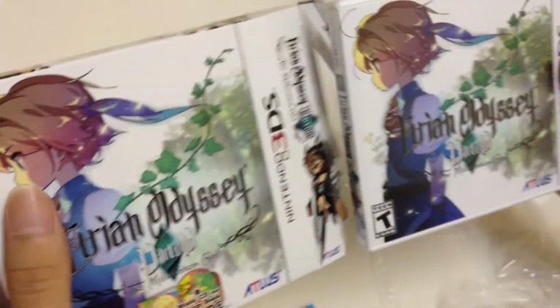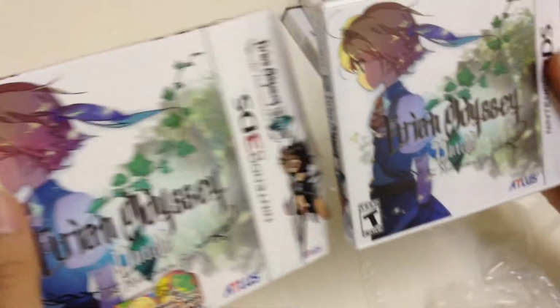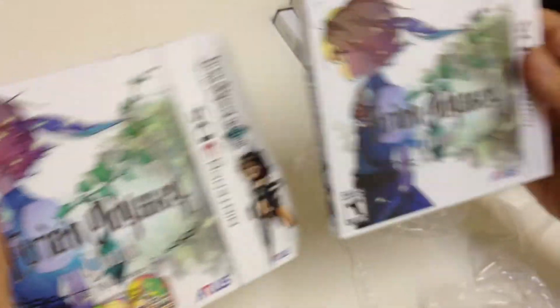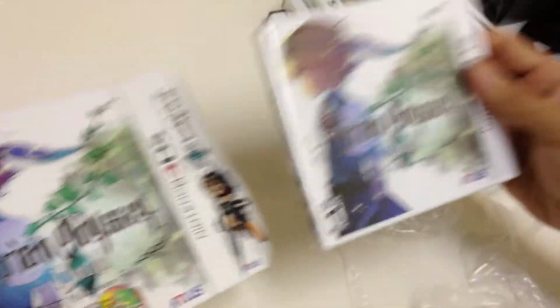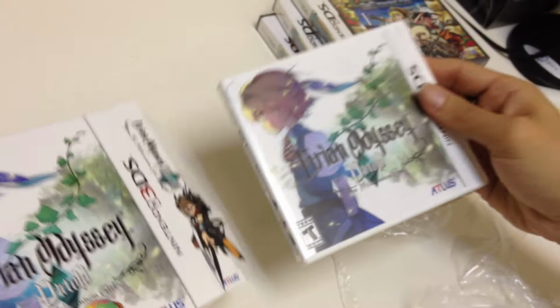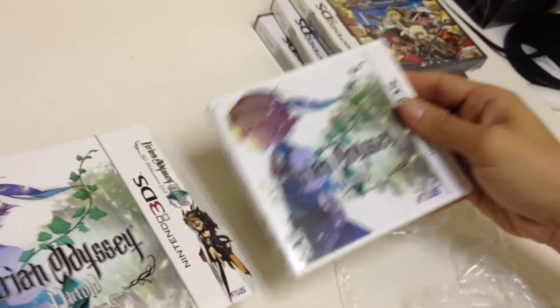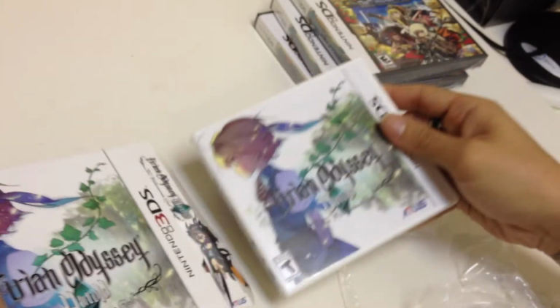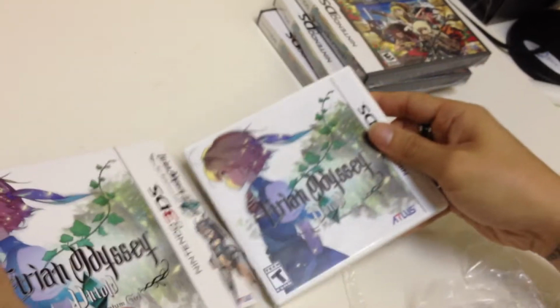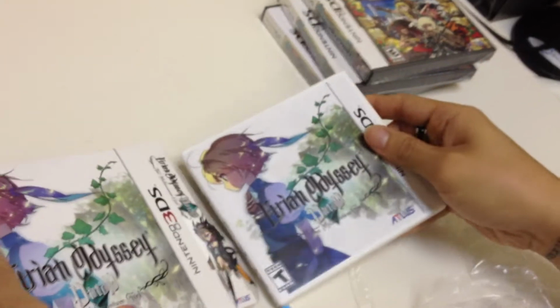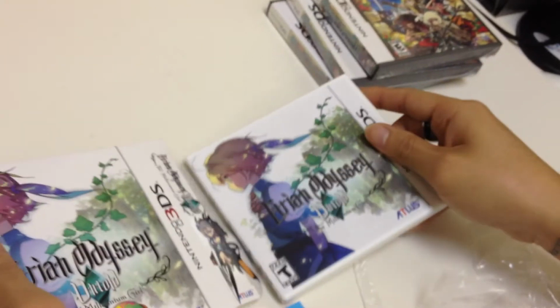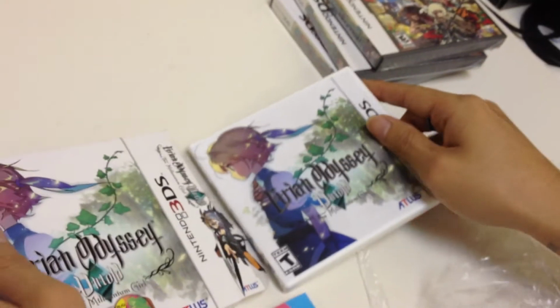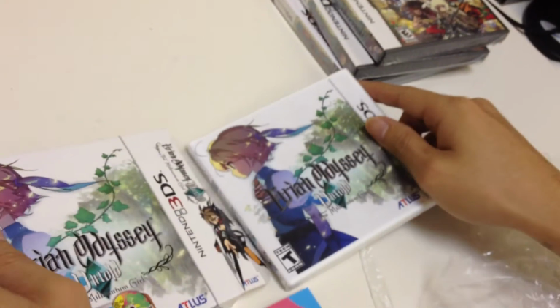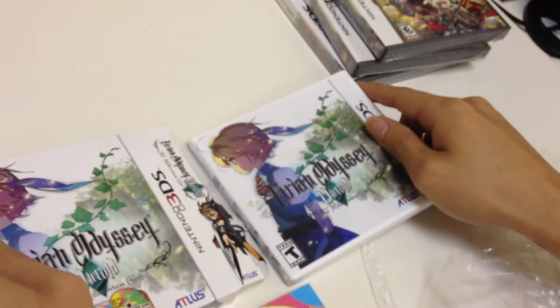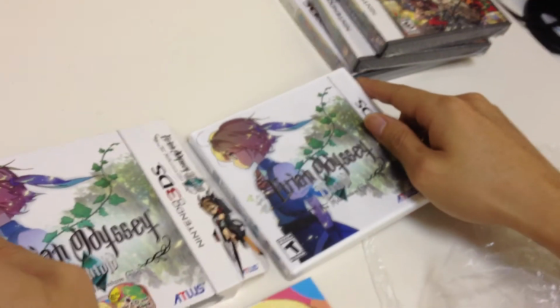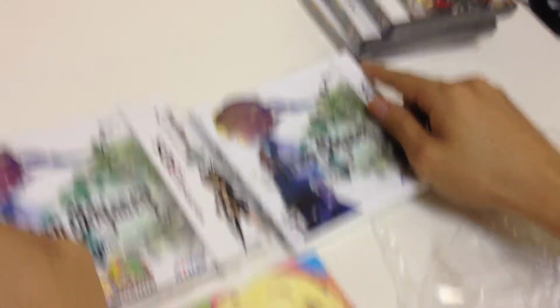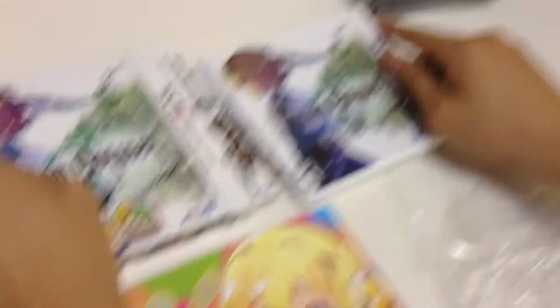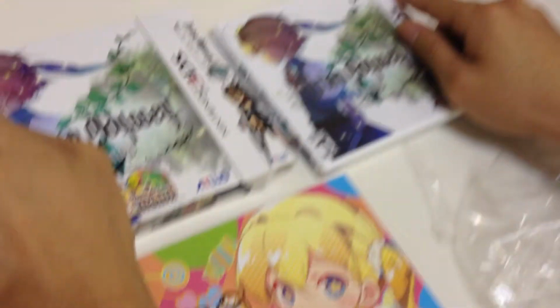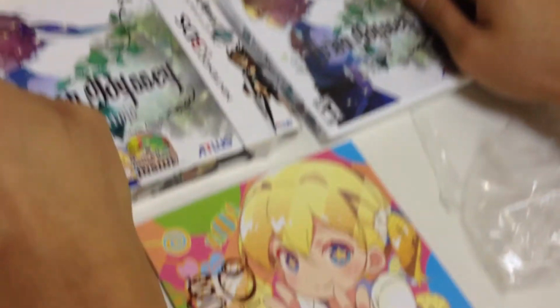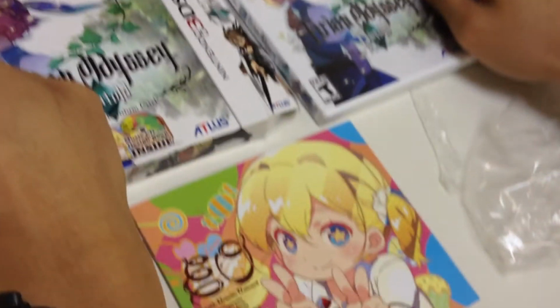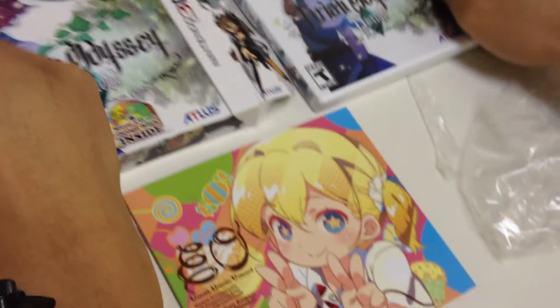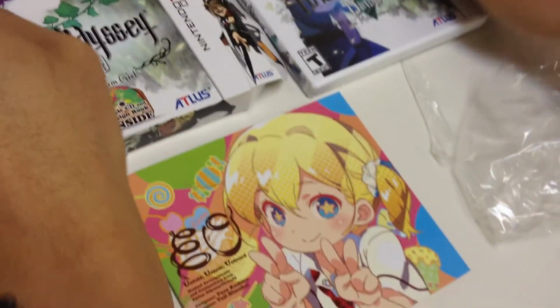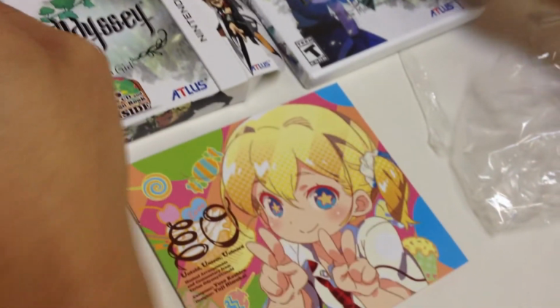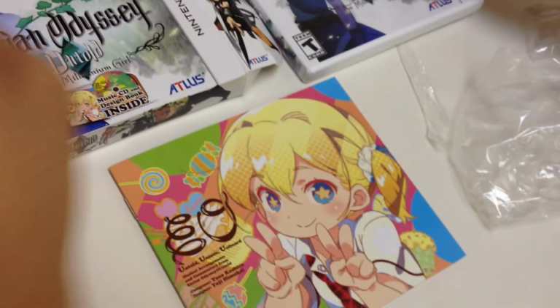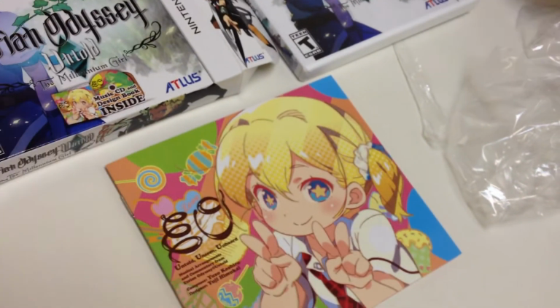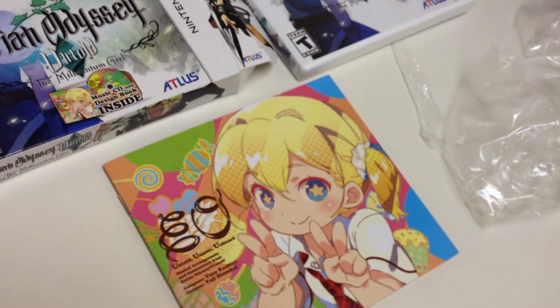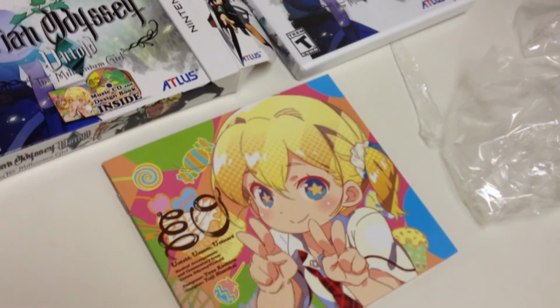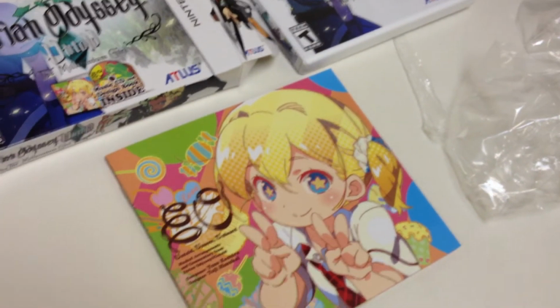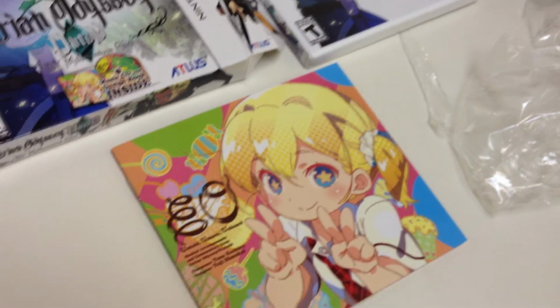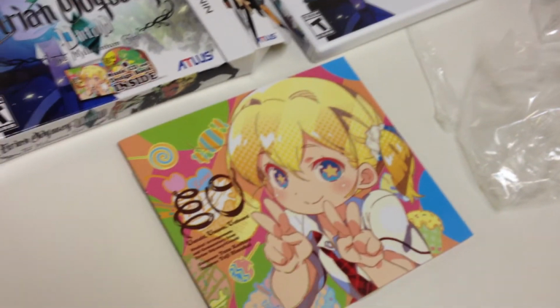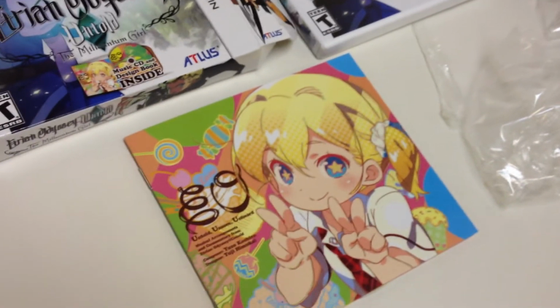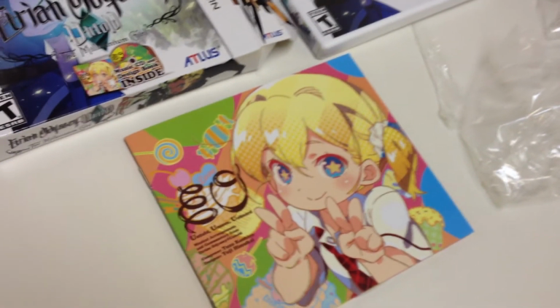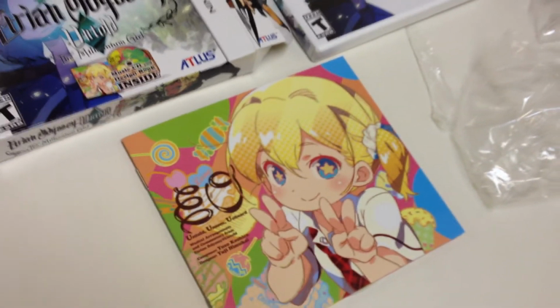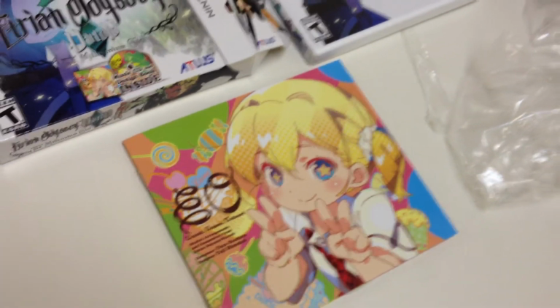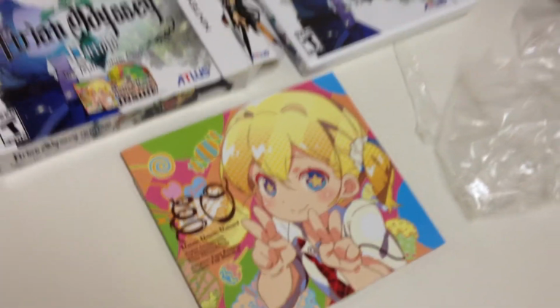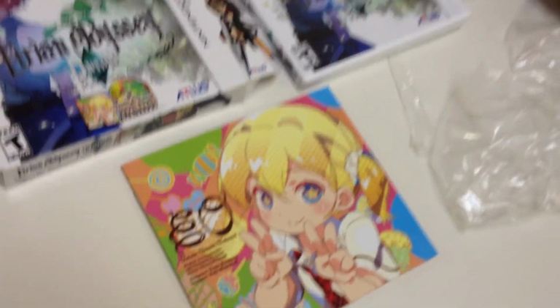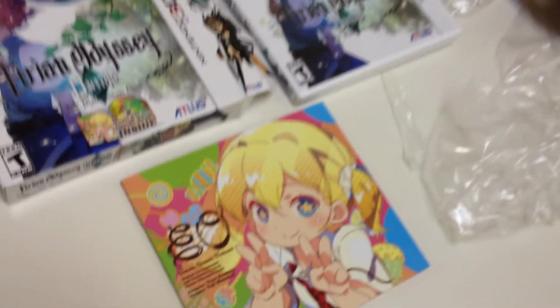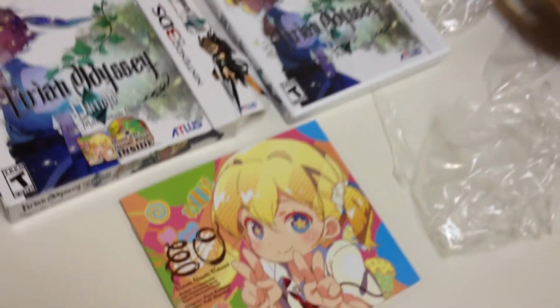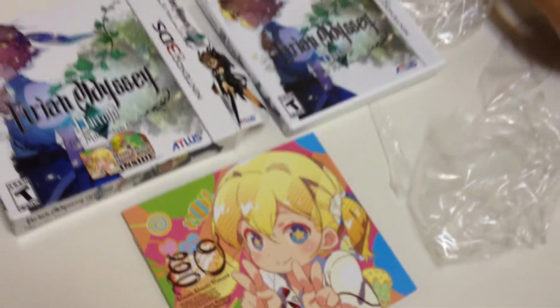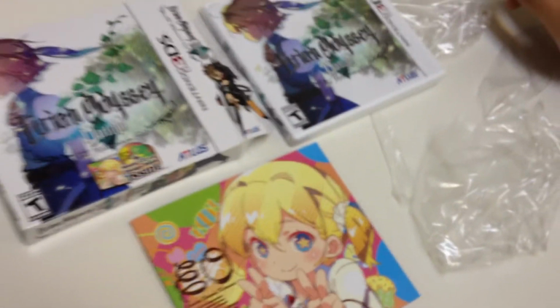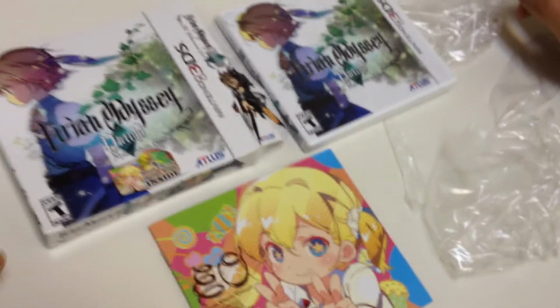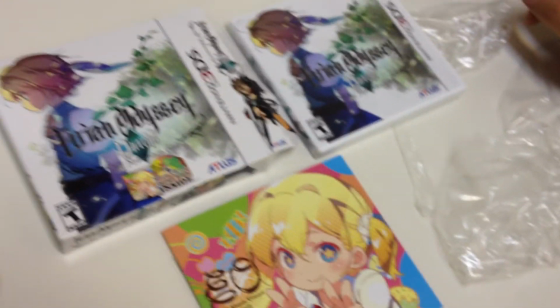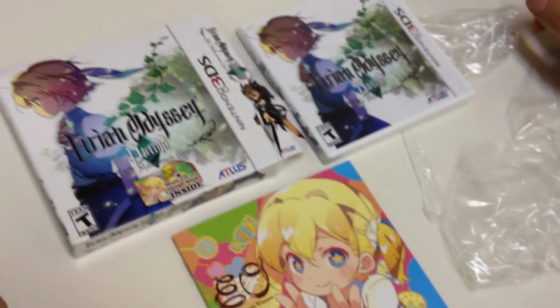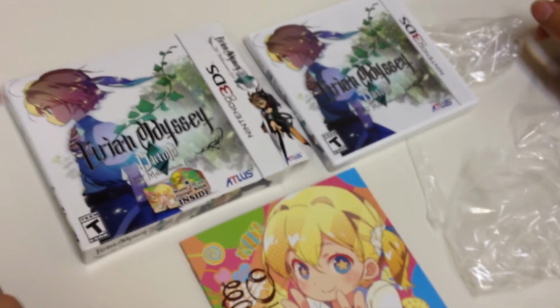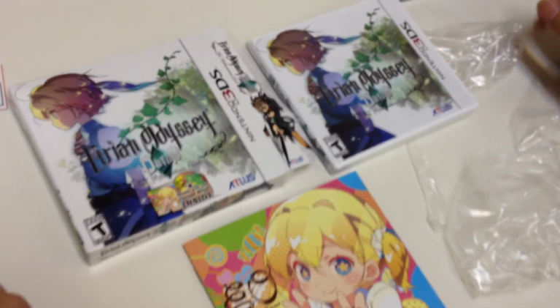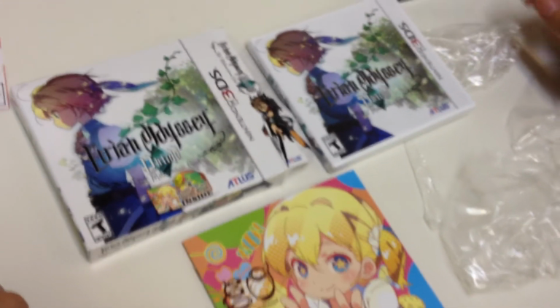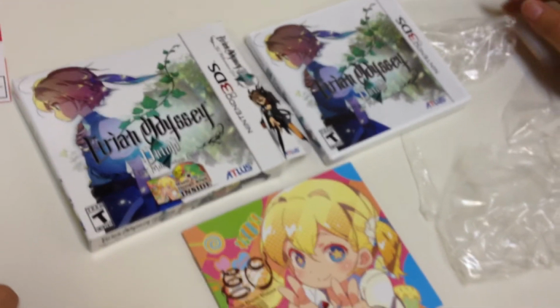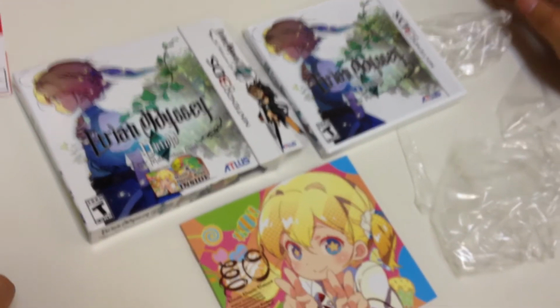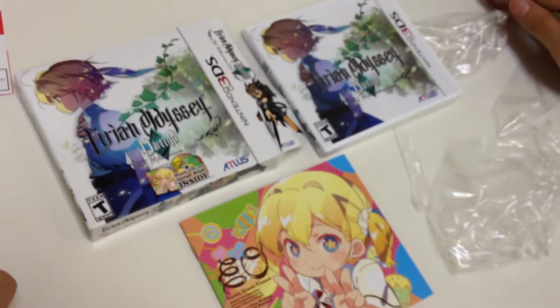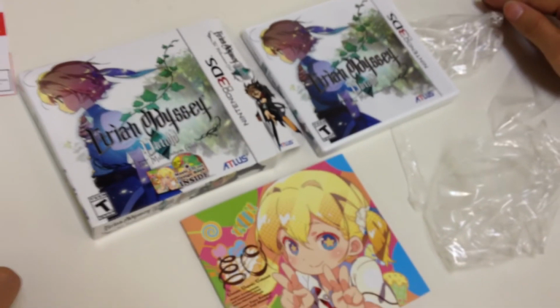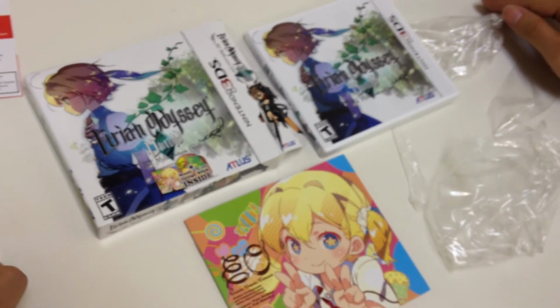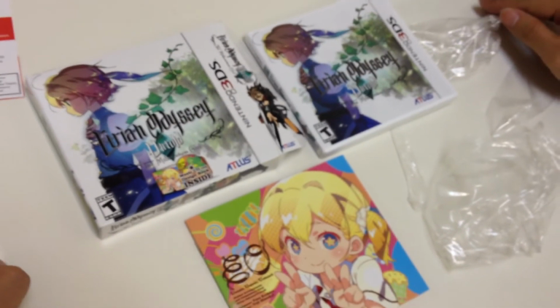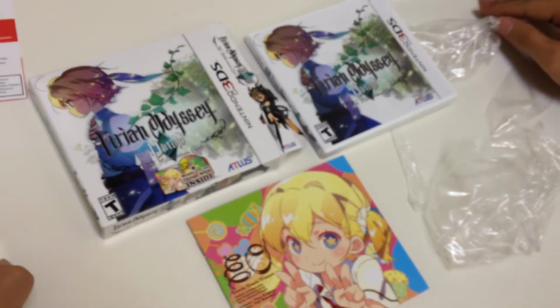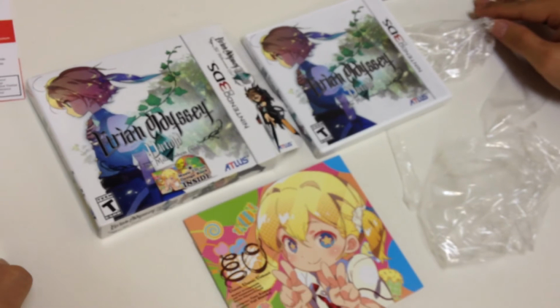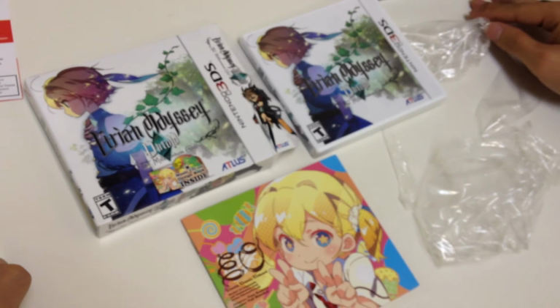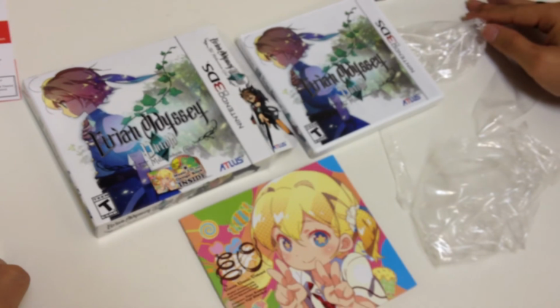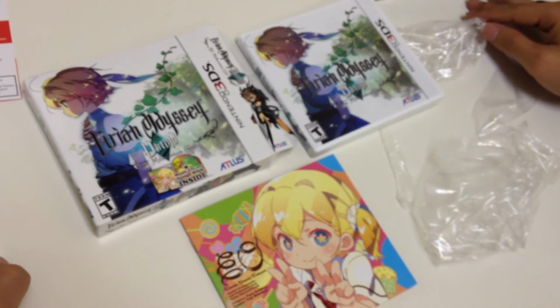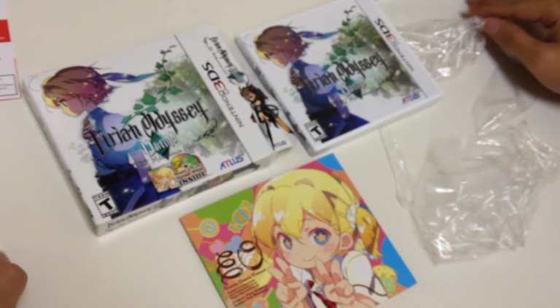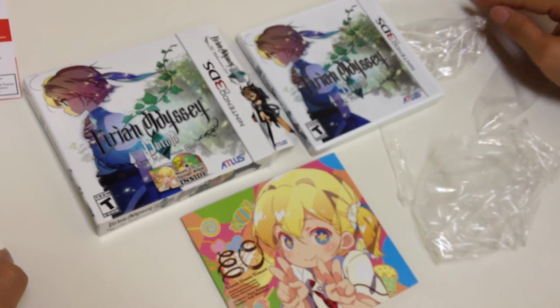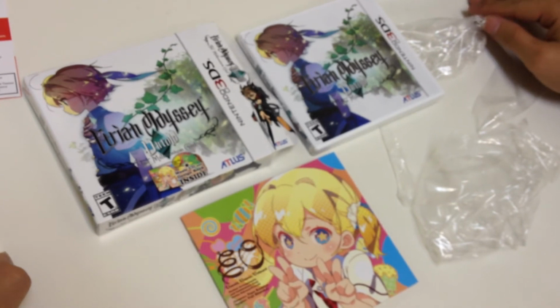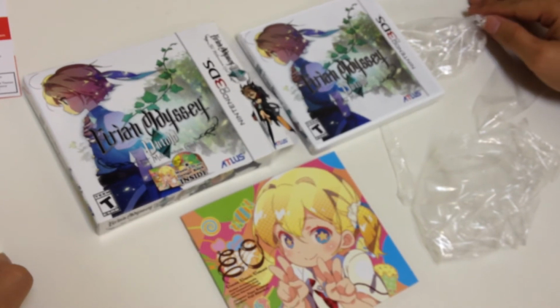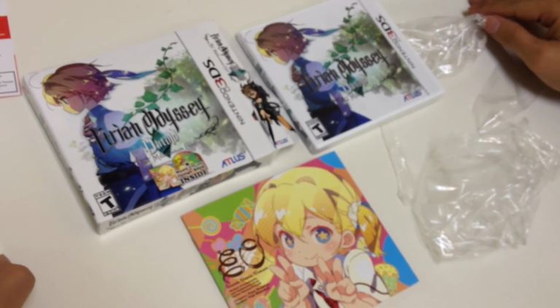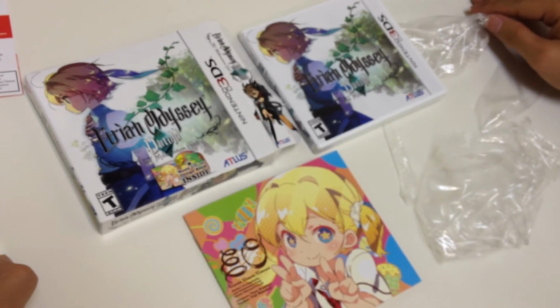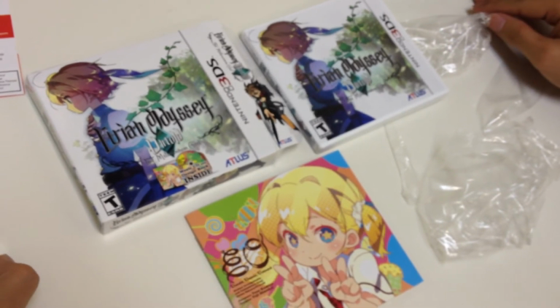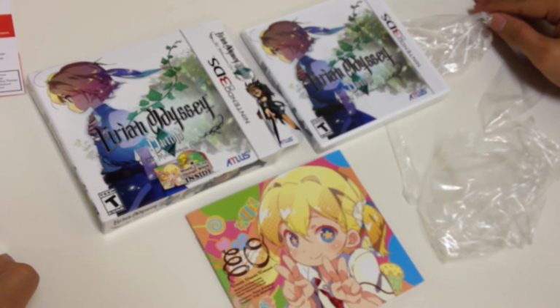But yeah, there you have it — Etrian Odyssey Untold: The Millennium Girl. Thanks for watching, guys.